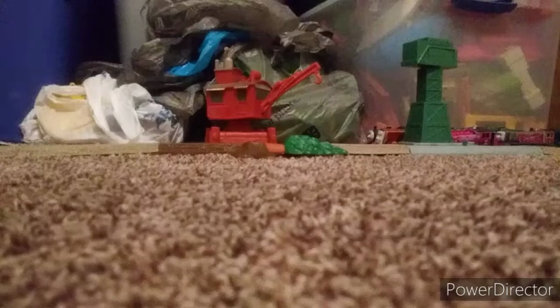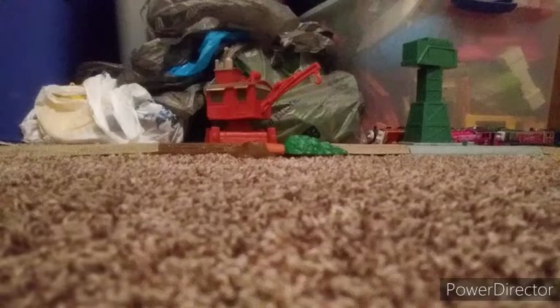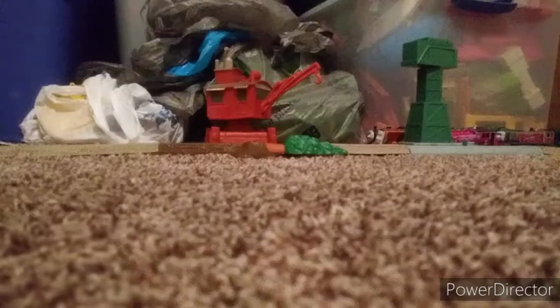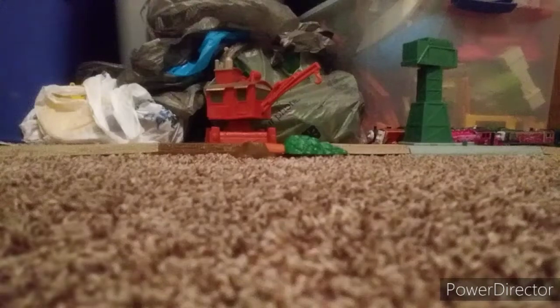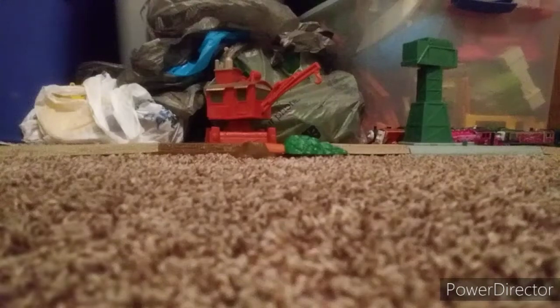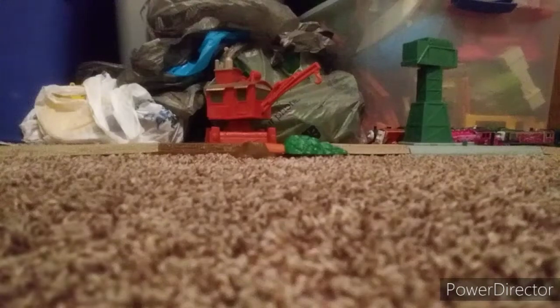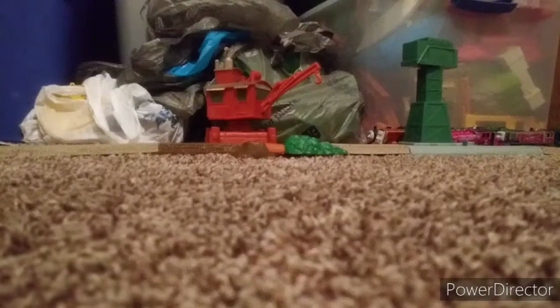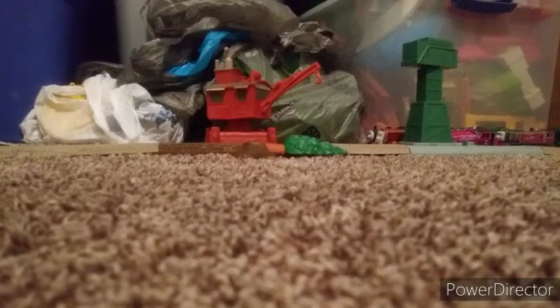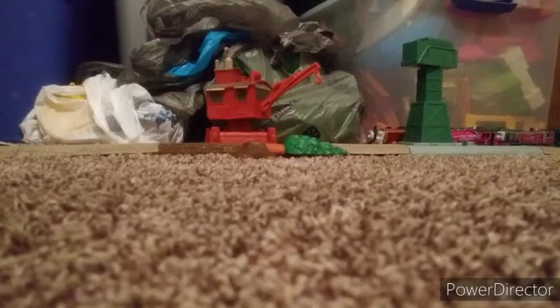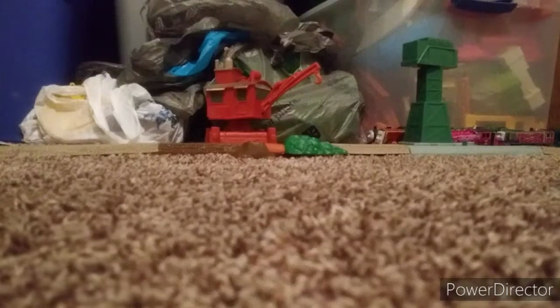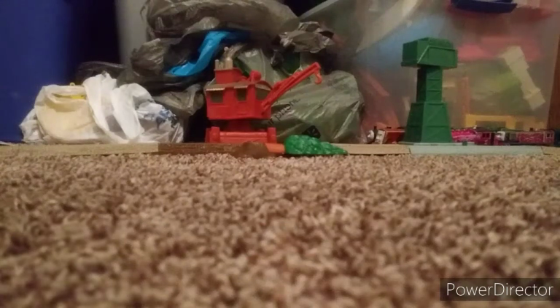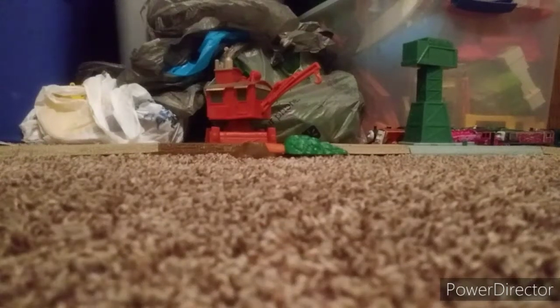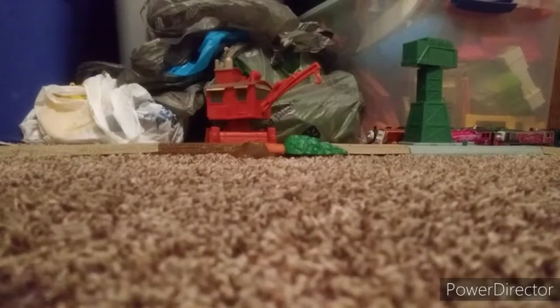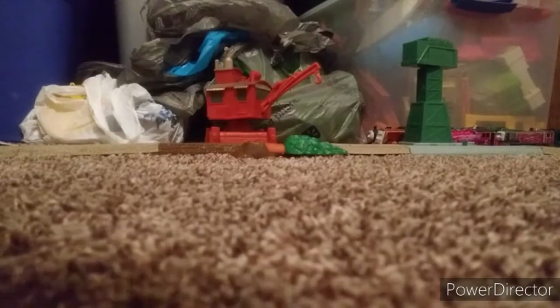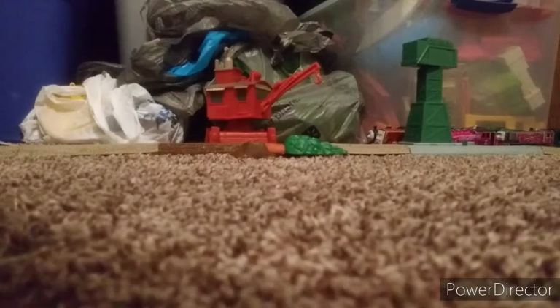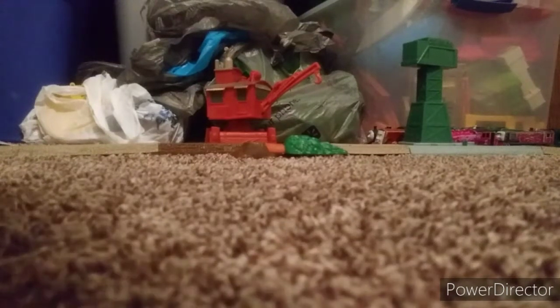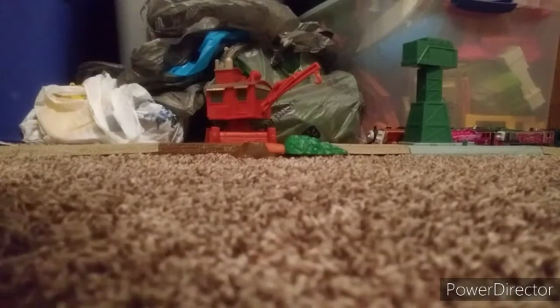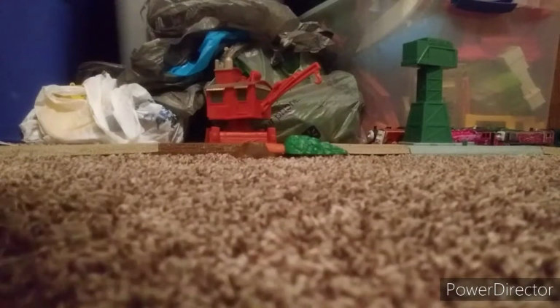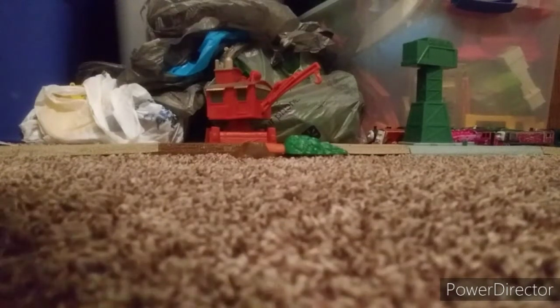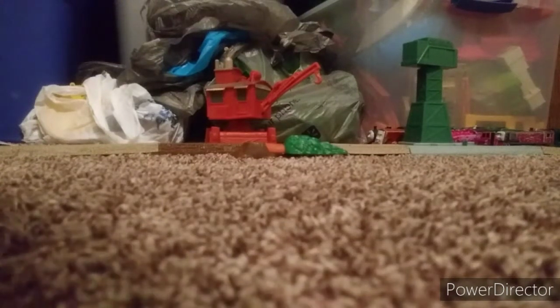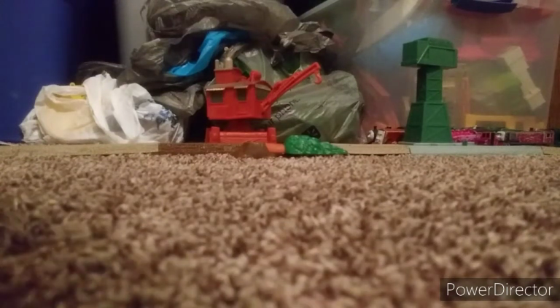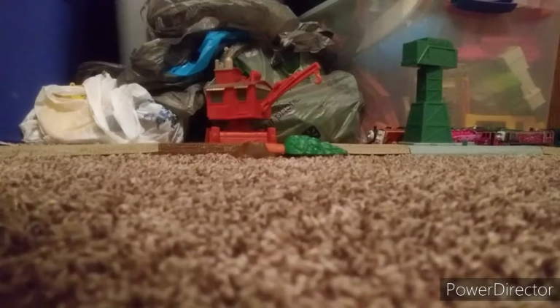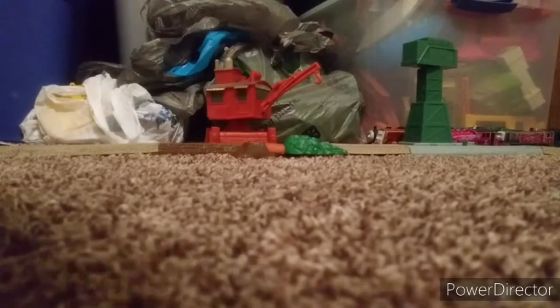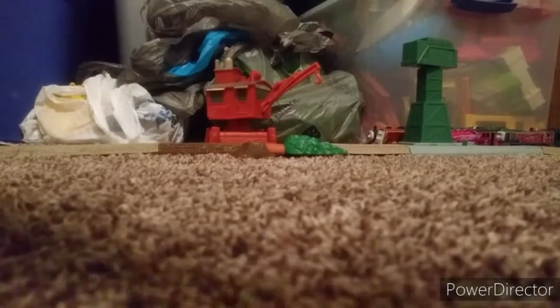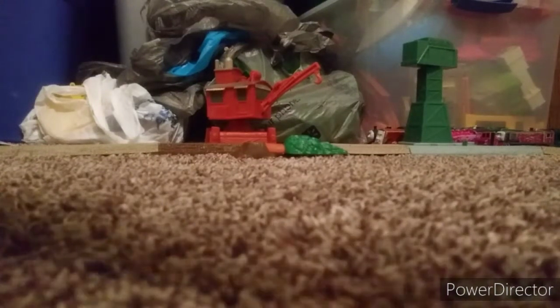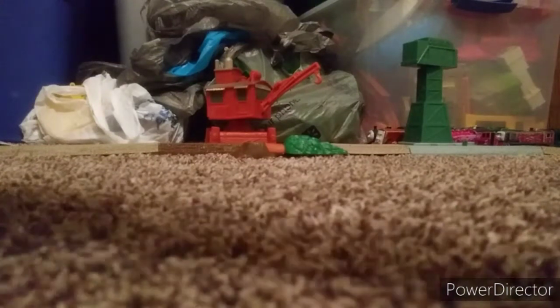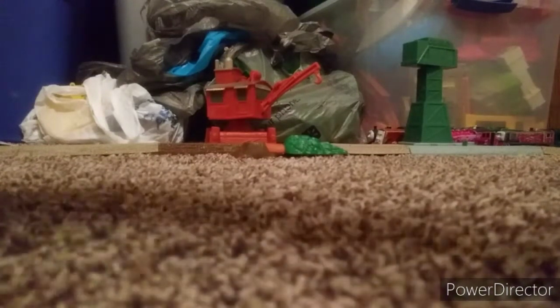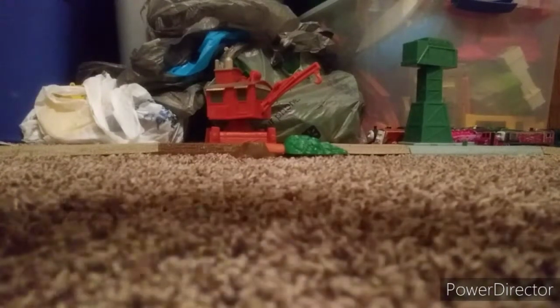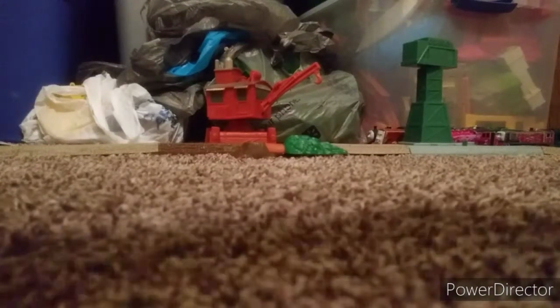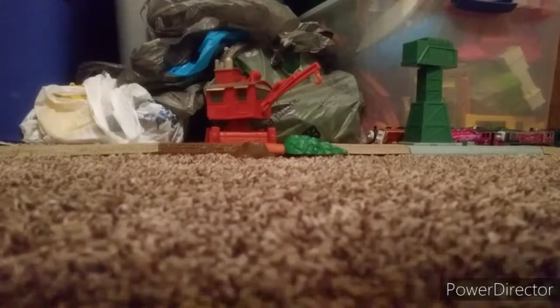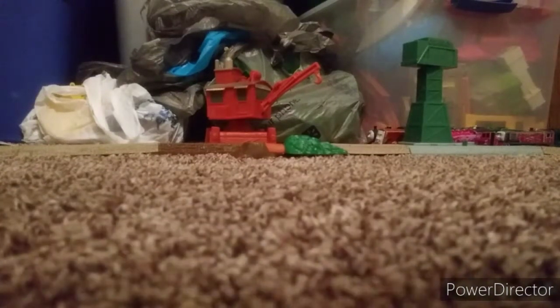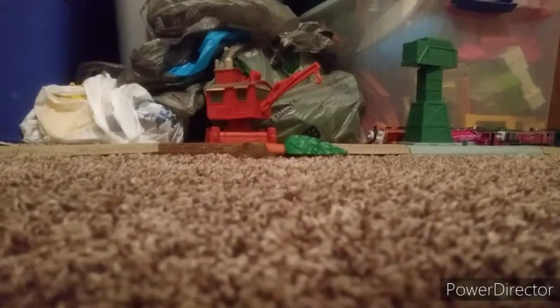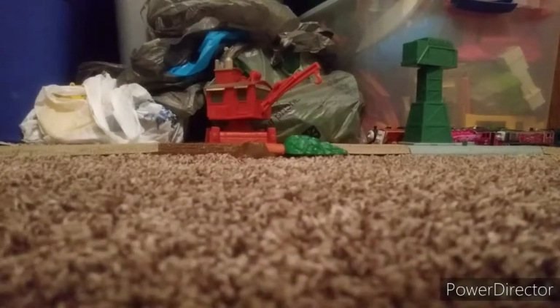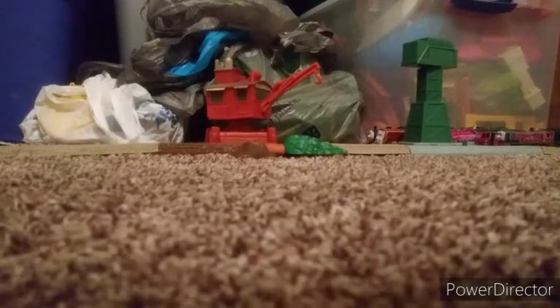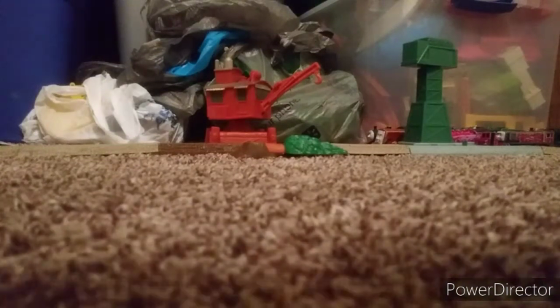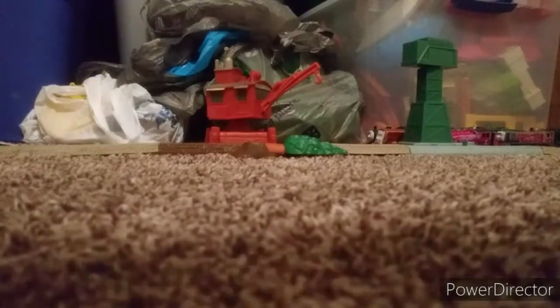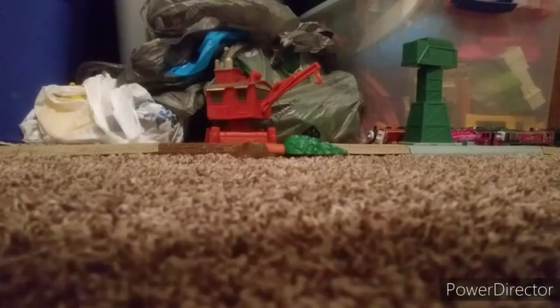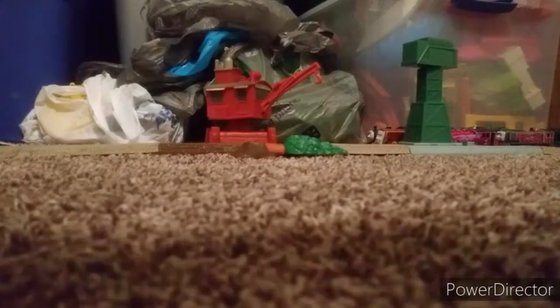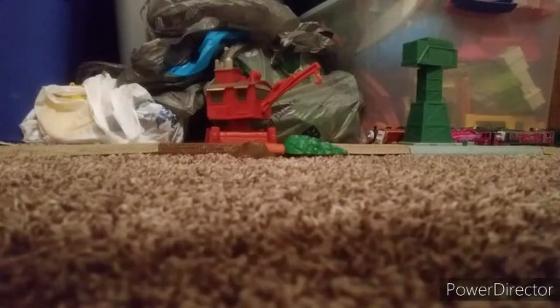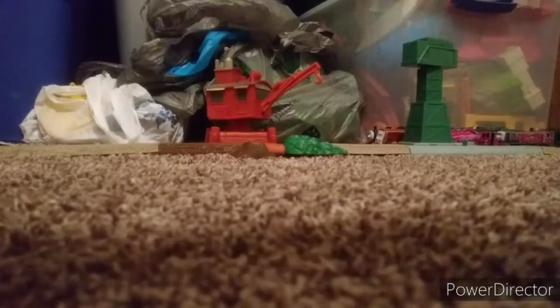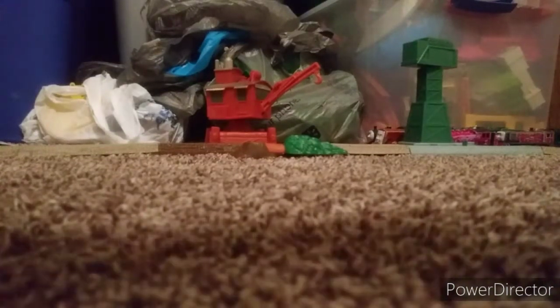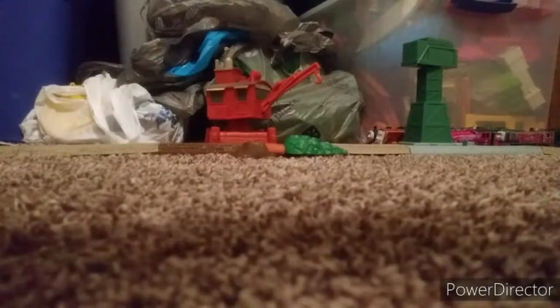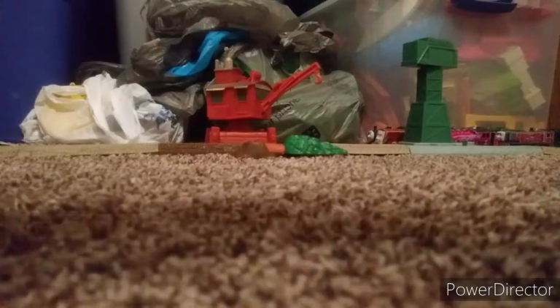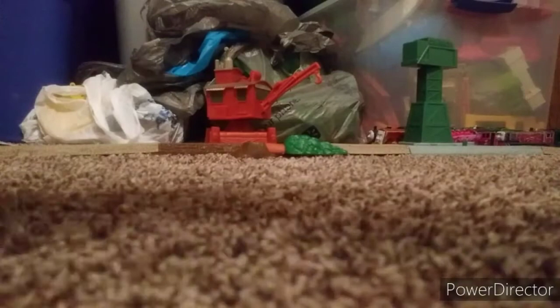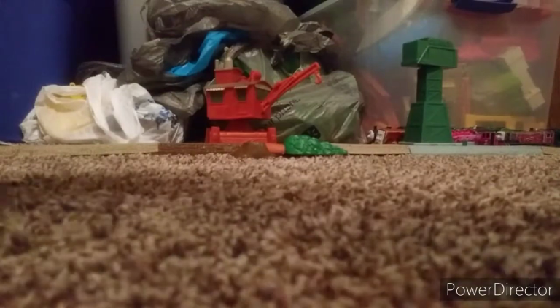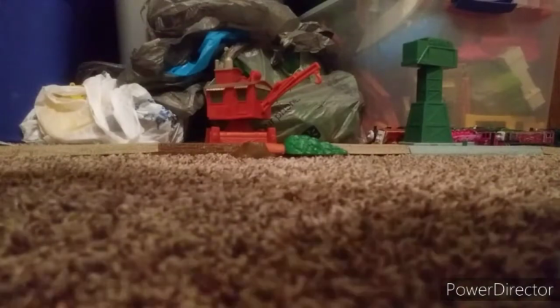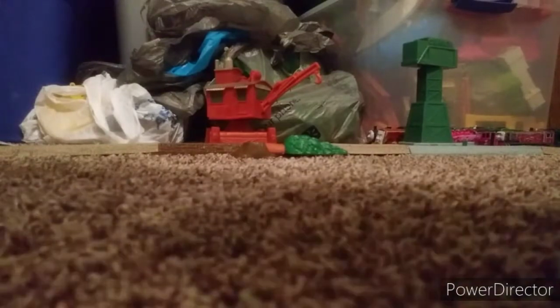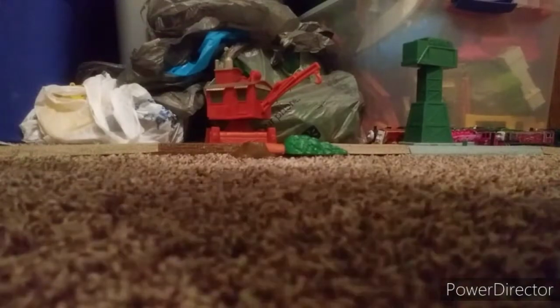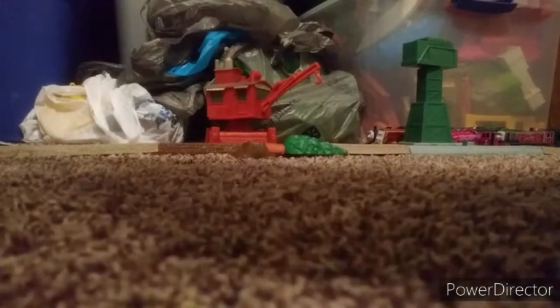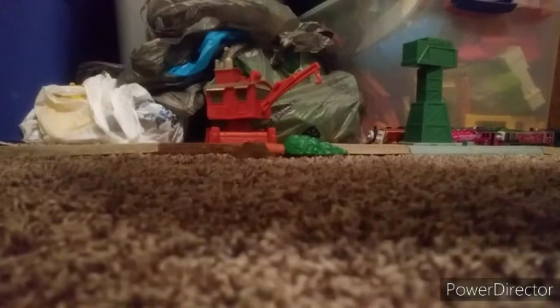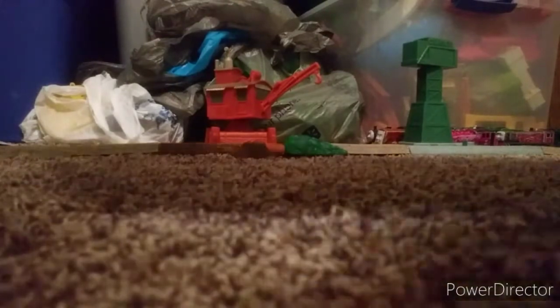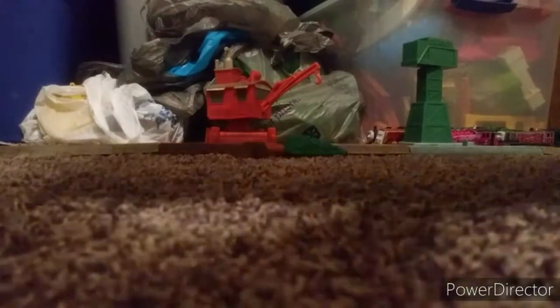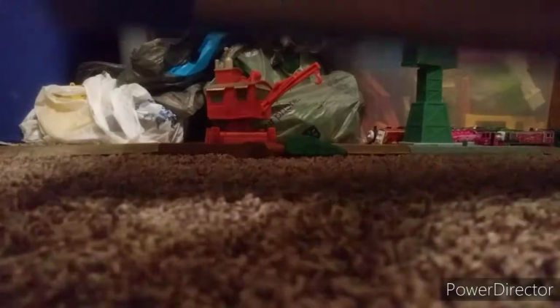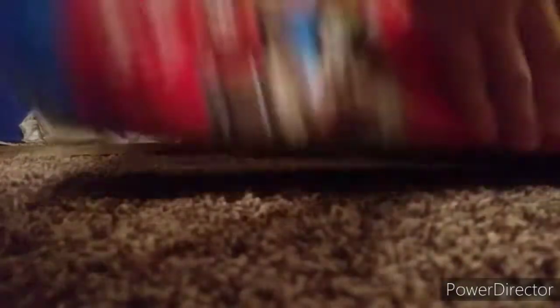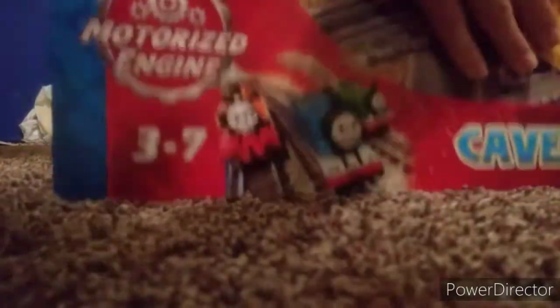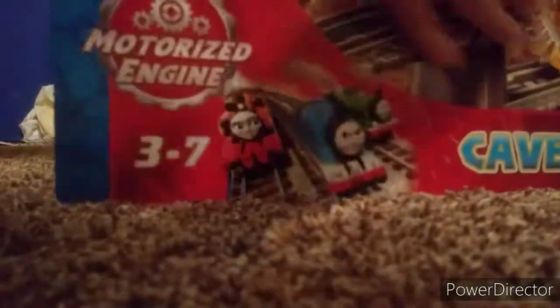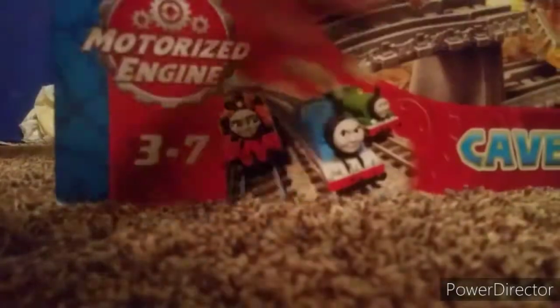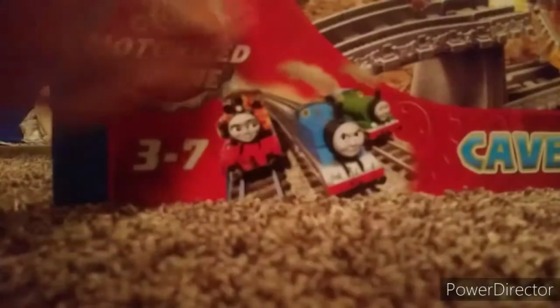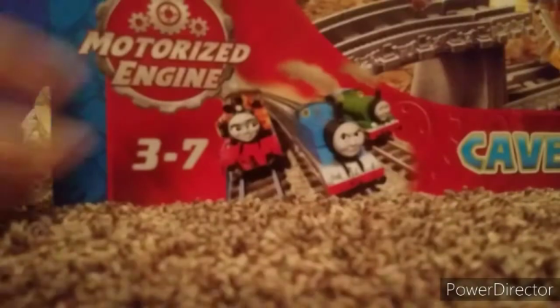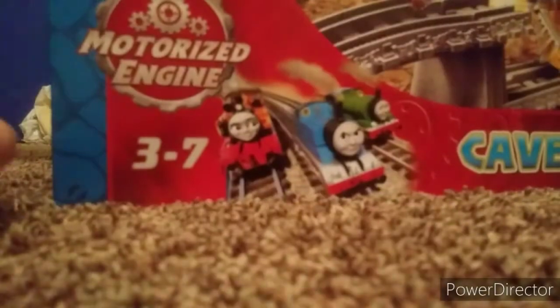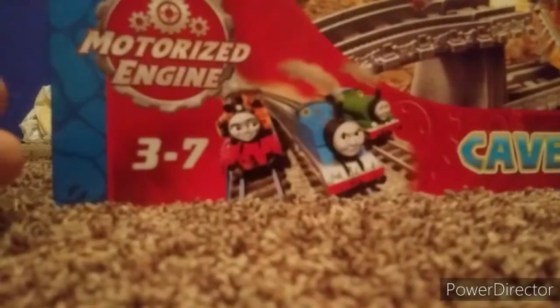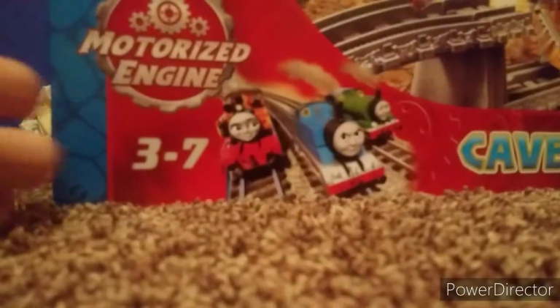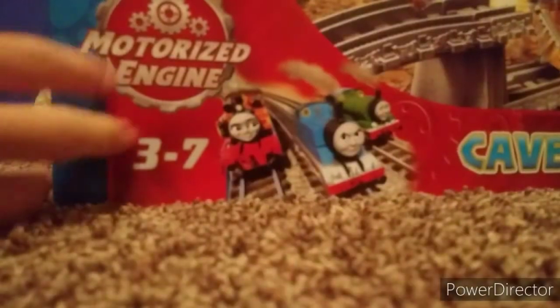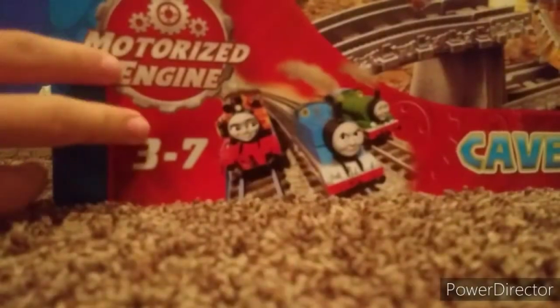Hello everyone. Today I'm here doing an unboxing review and first run of the Thomas and Friends Trackmaster Collapse.